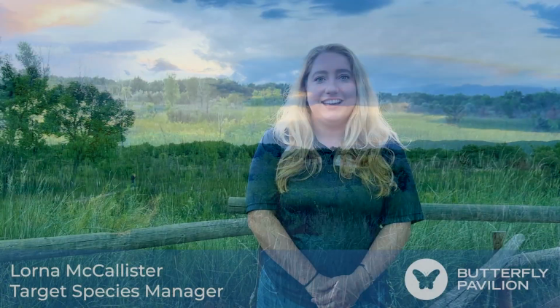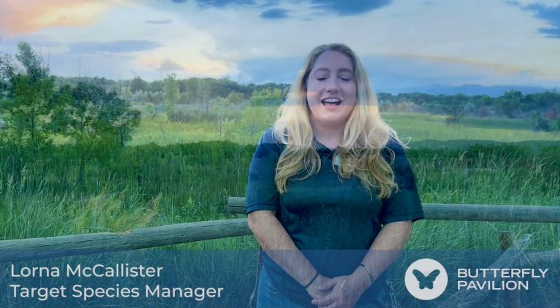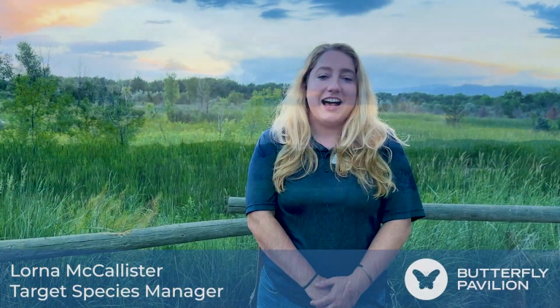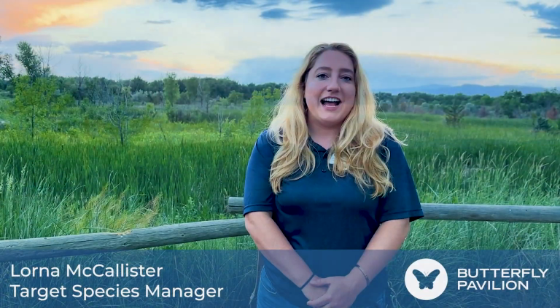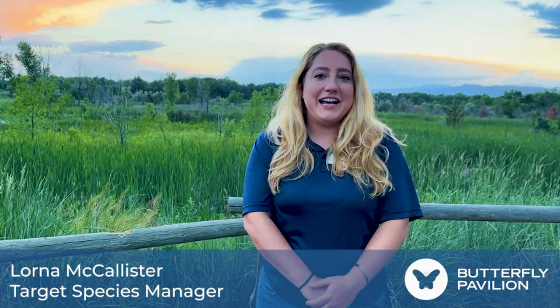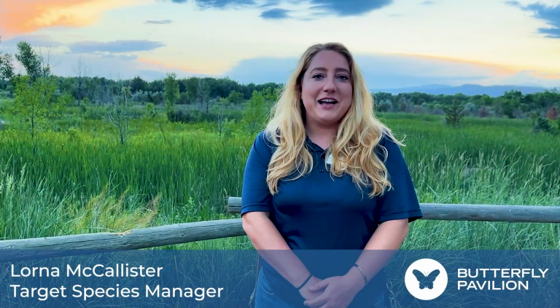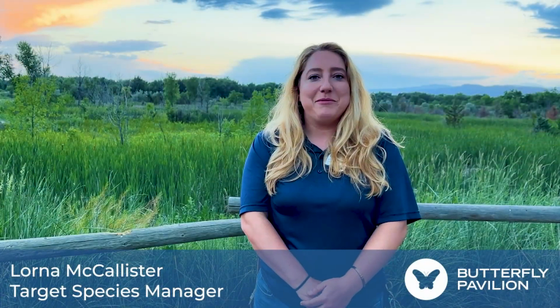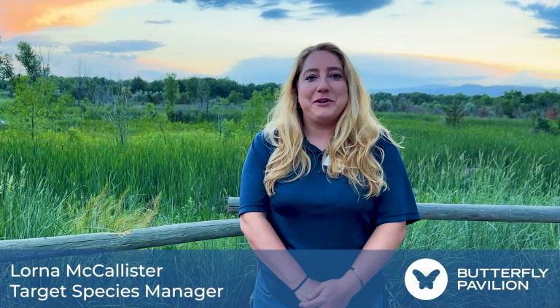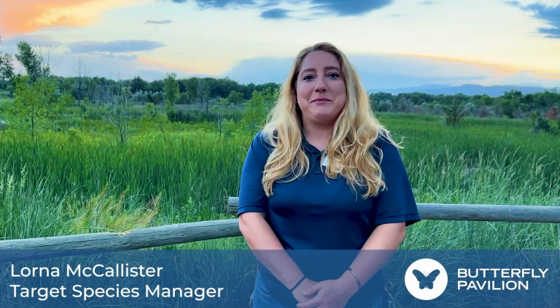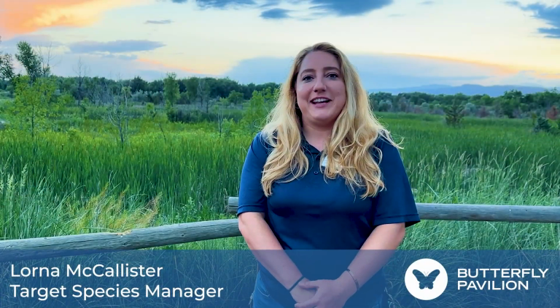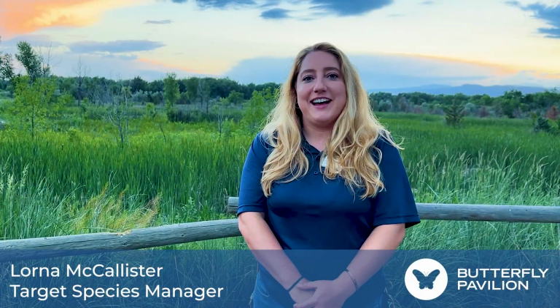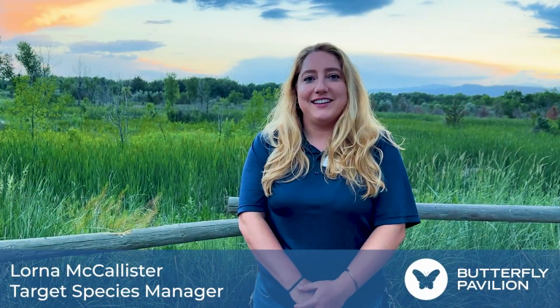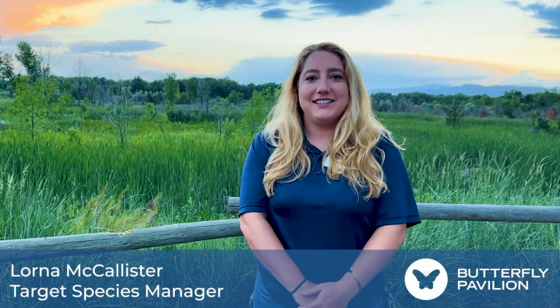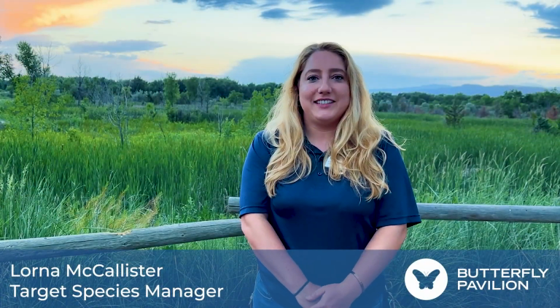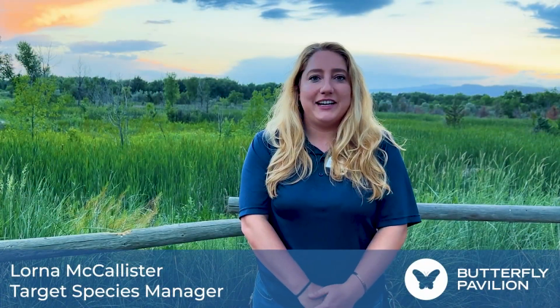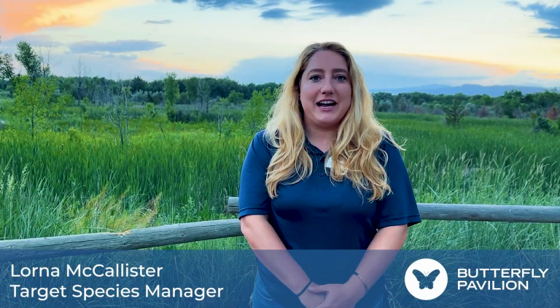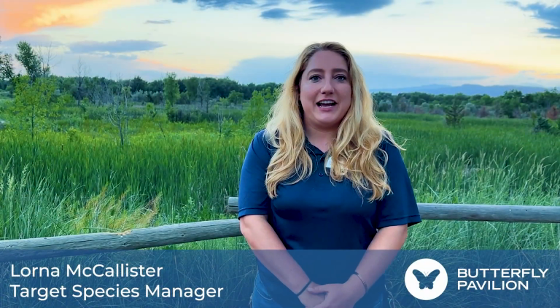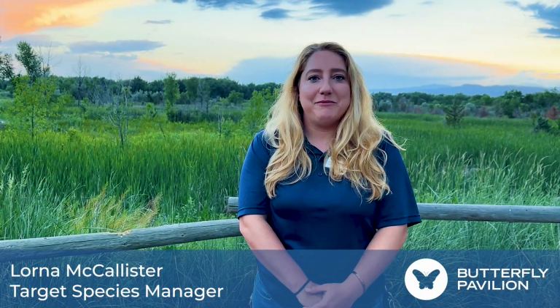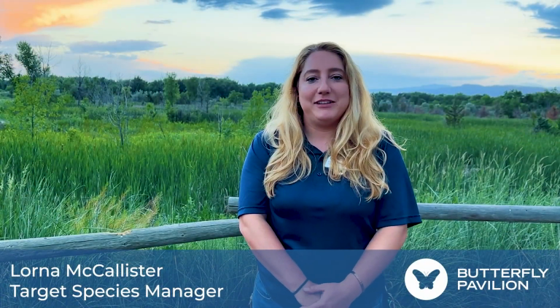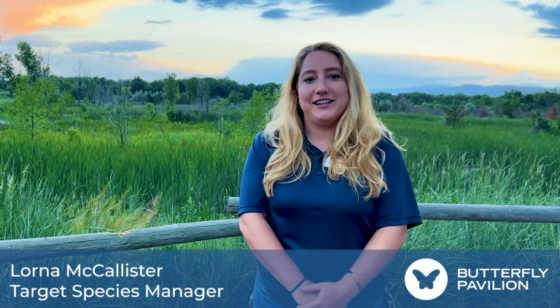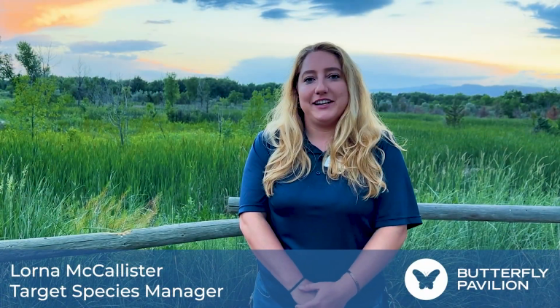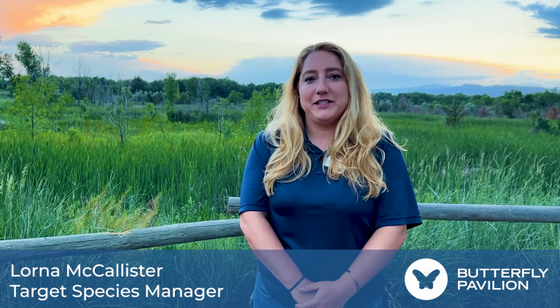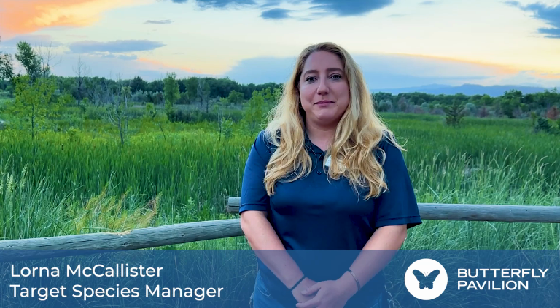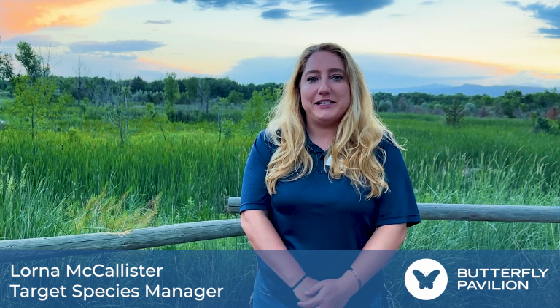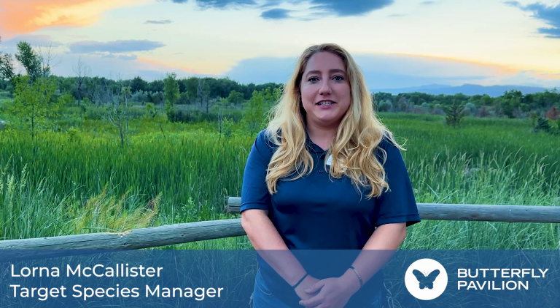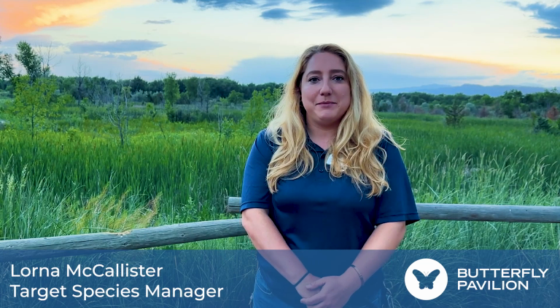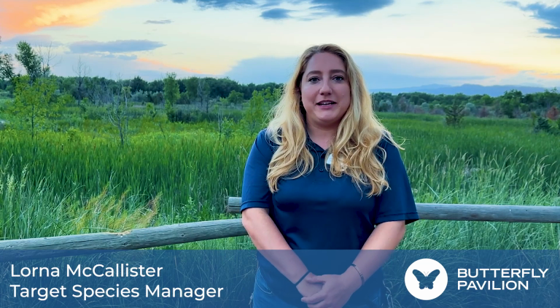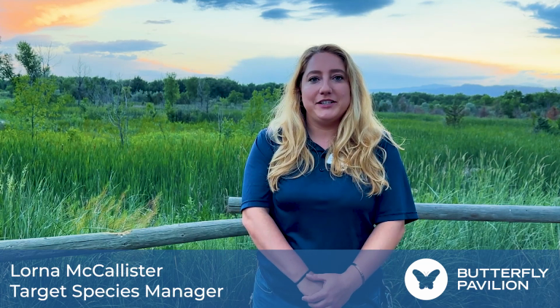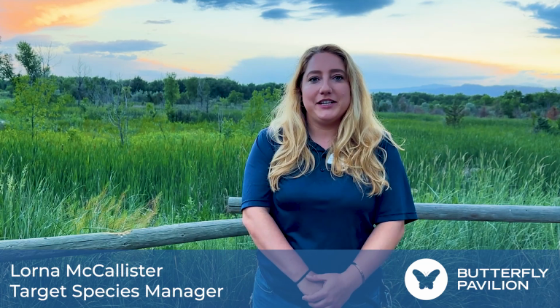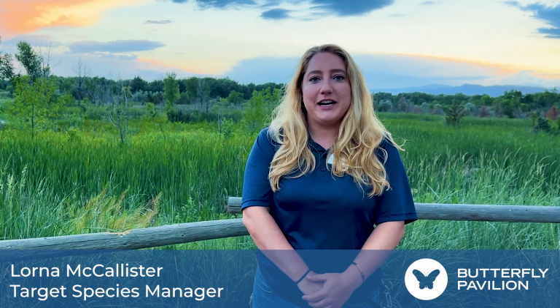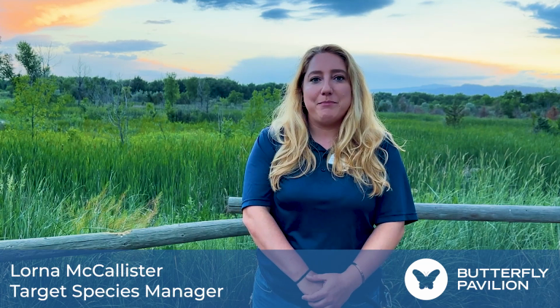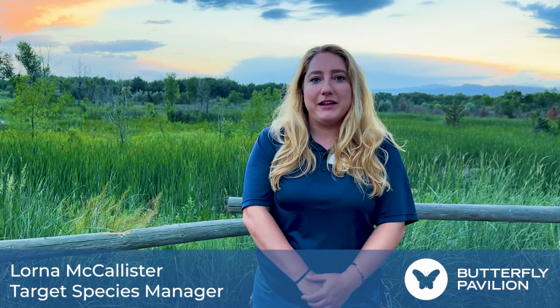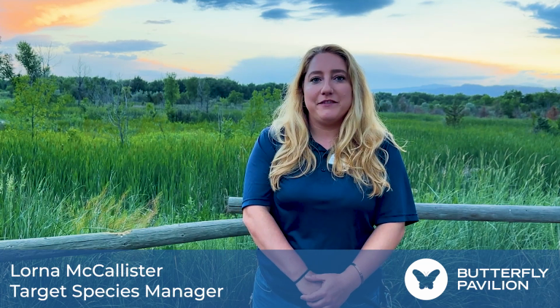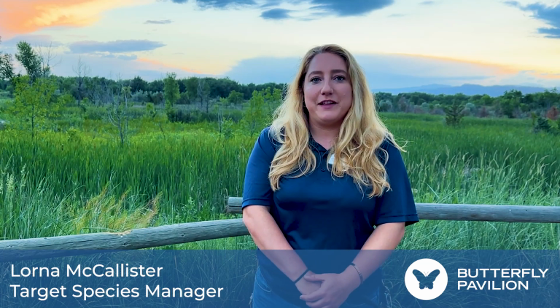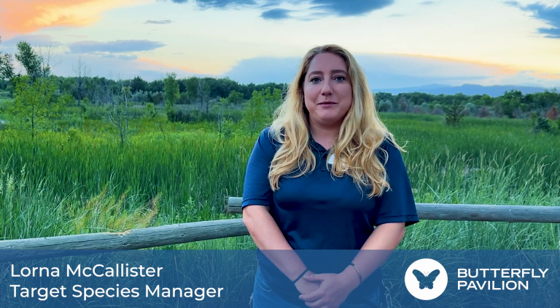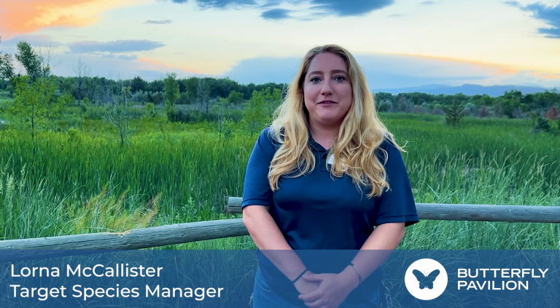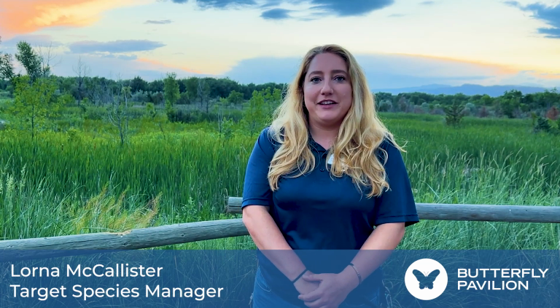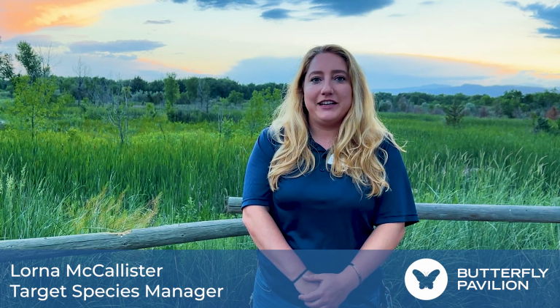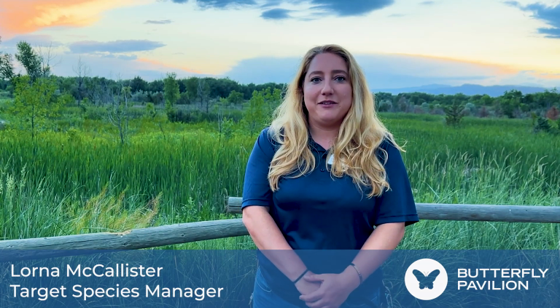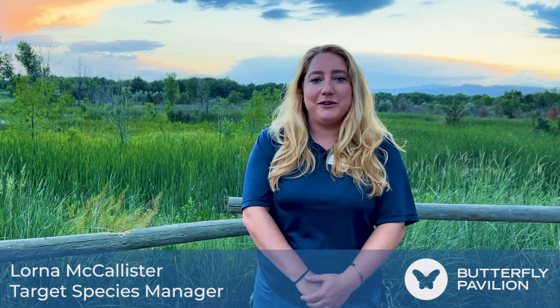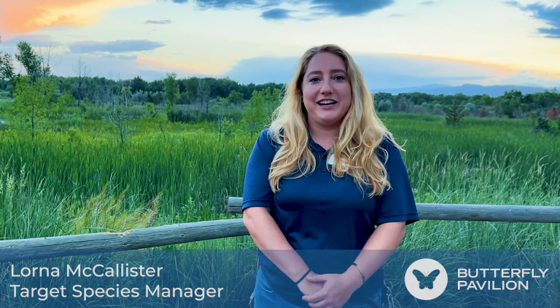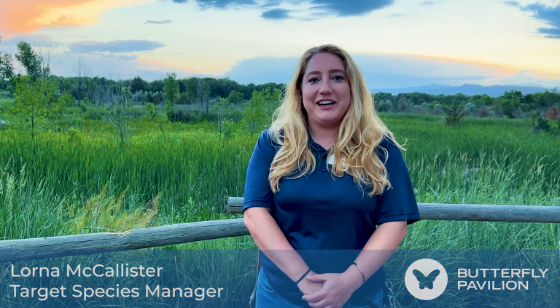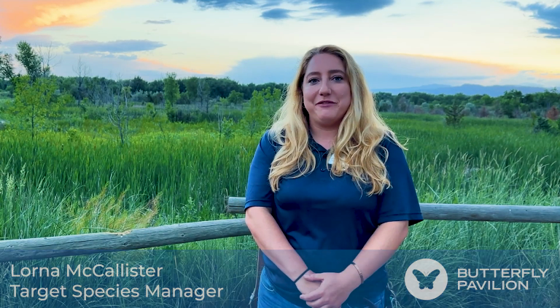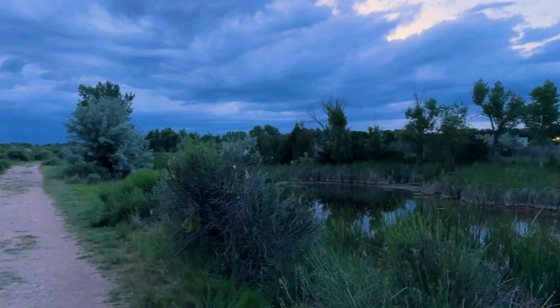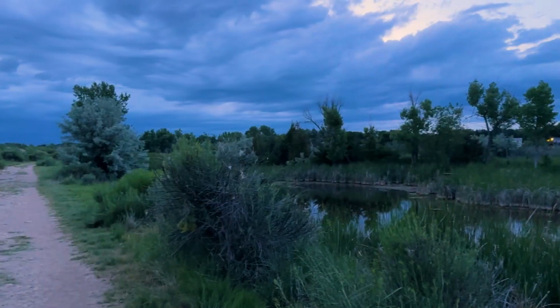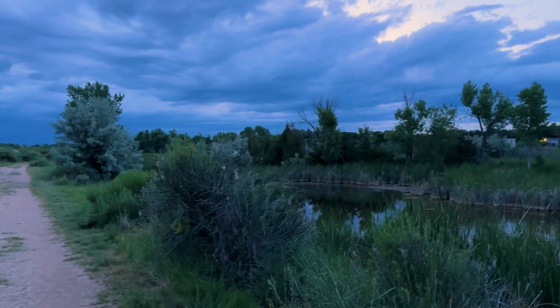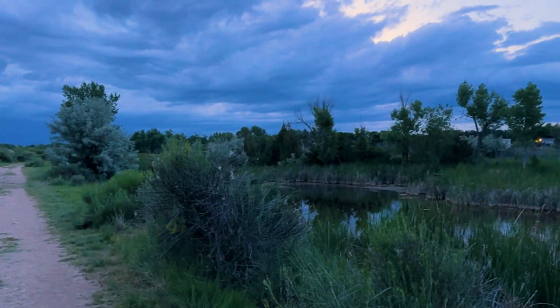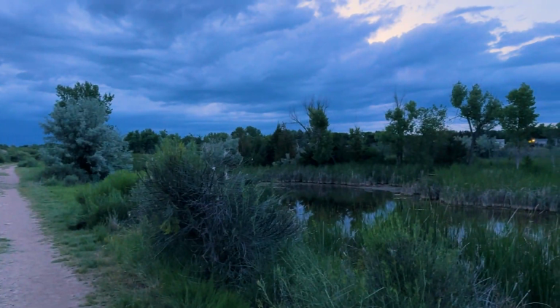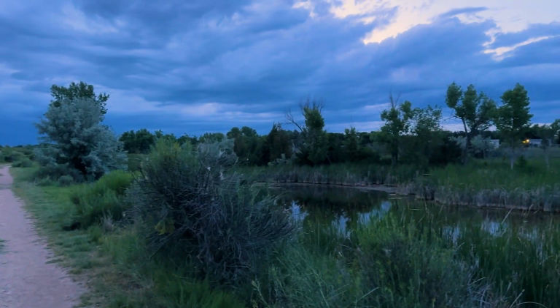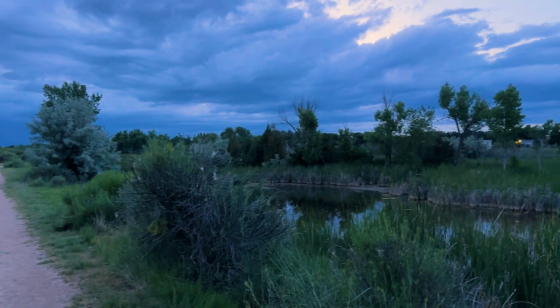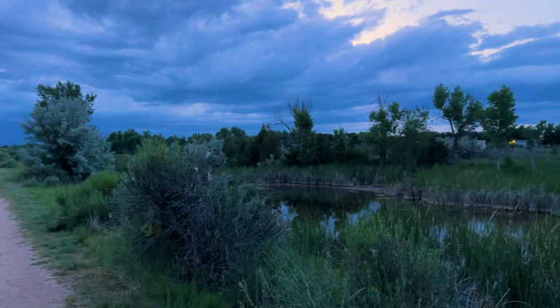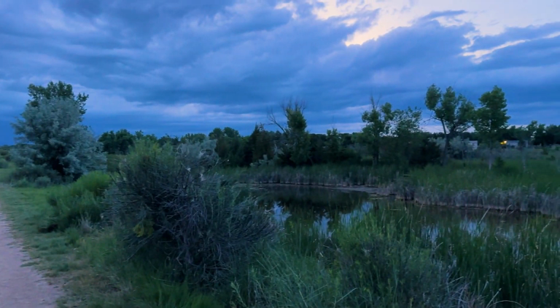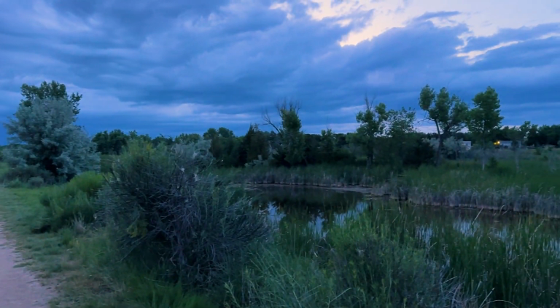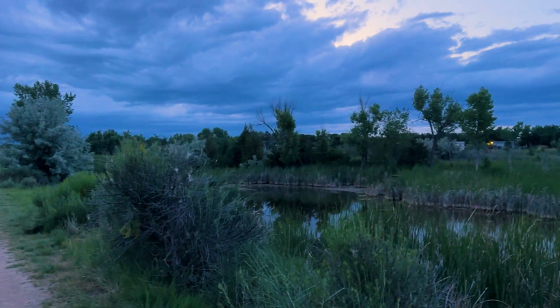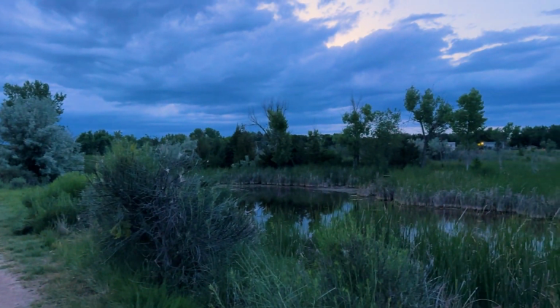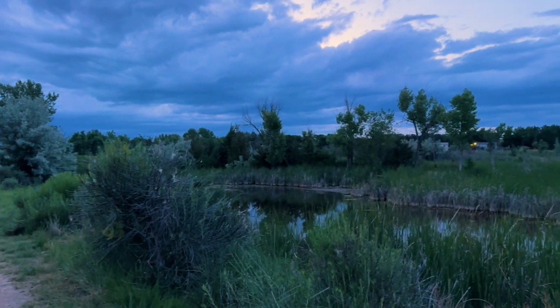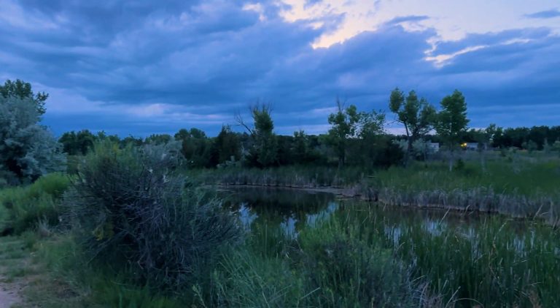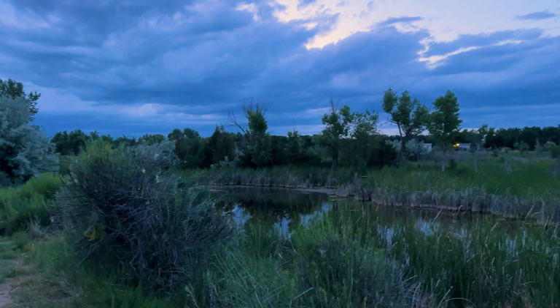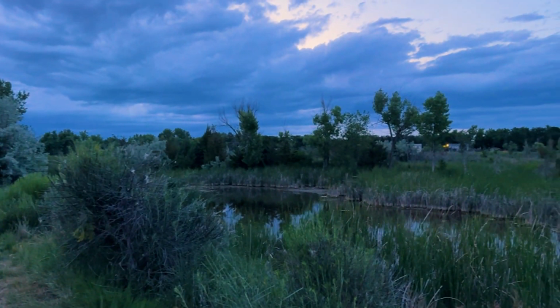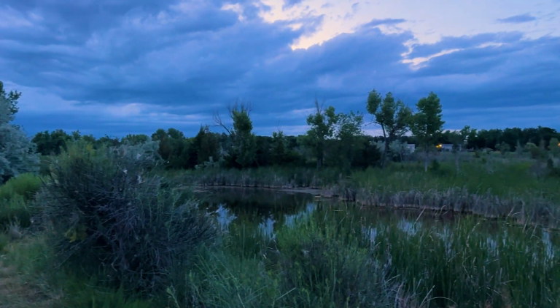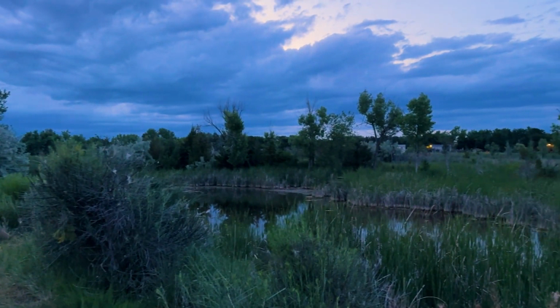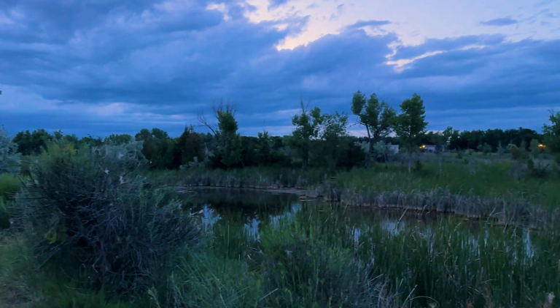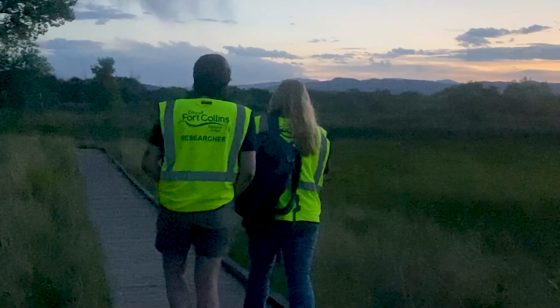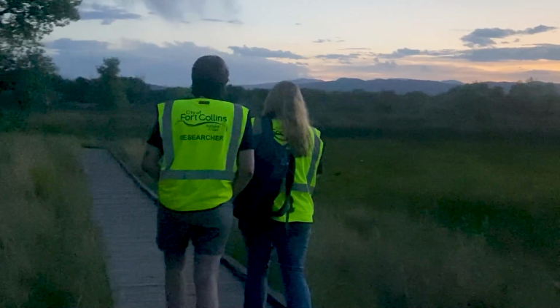Hi, I'm Lorna McAllister. I am the target species manager at Butterfly Pavilion. We're here at Riverbend Ponds Natural Area in Fort Collins.